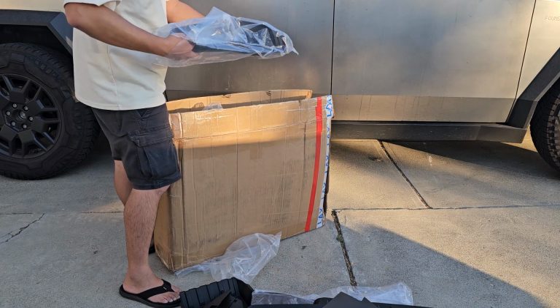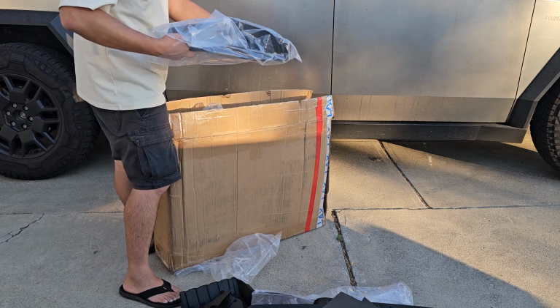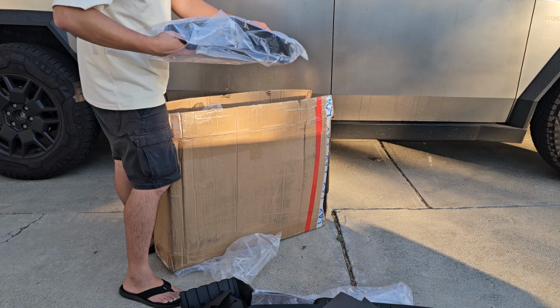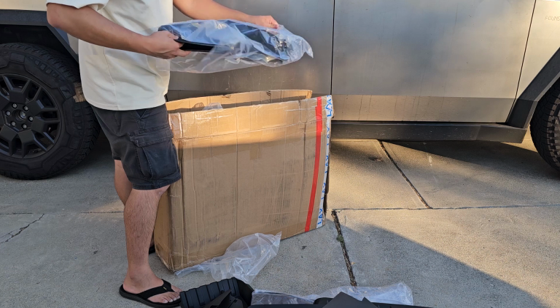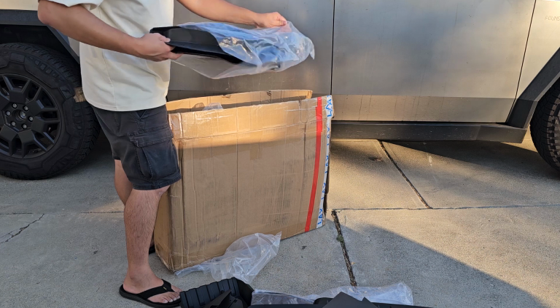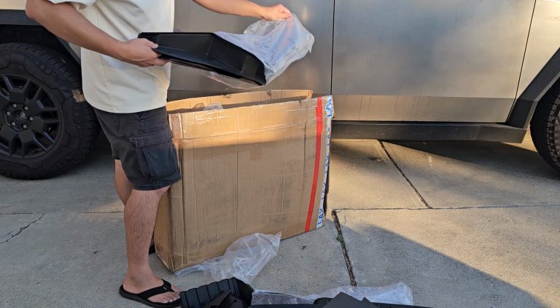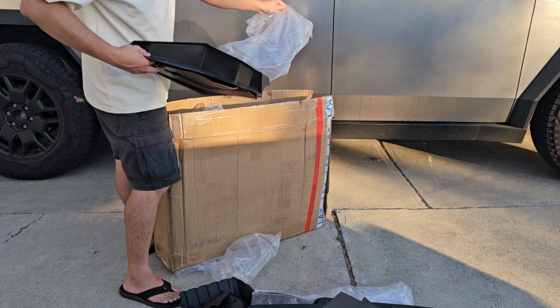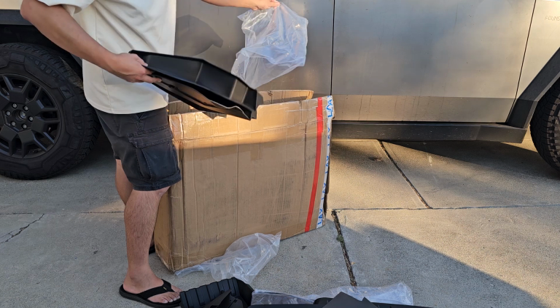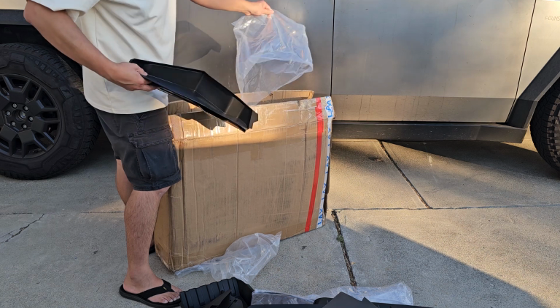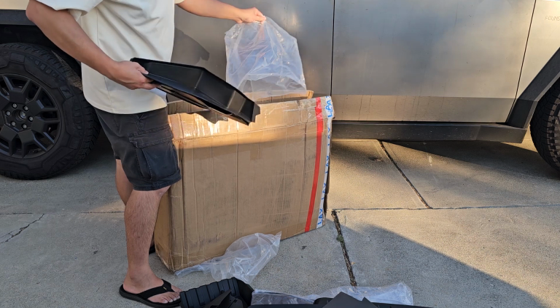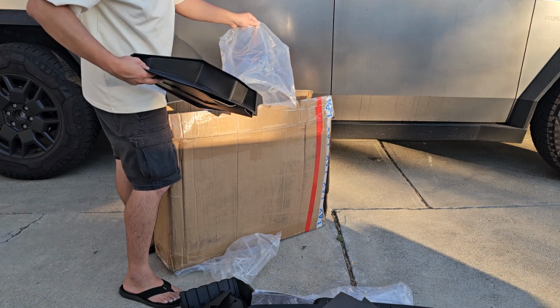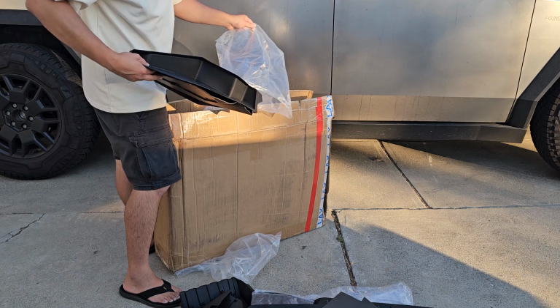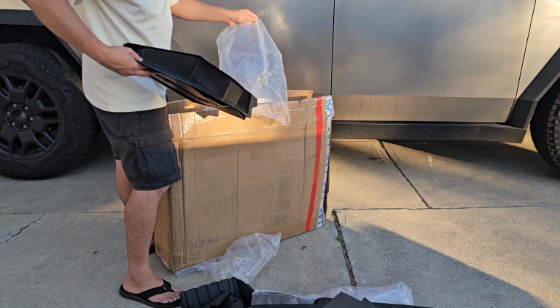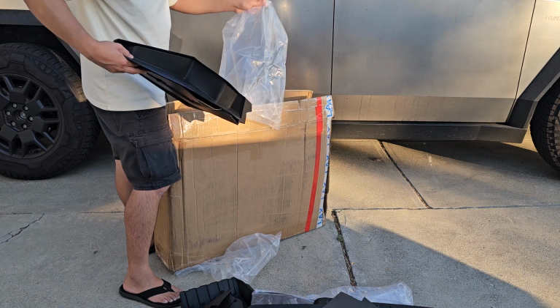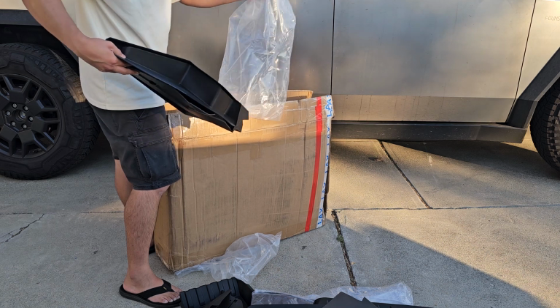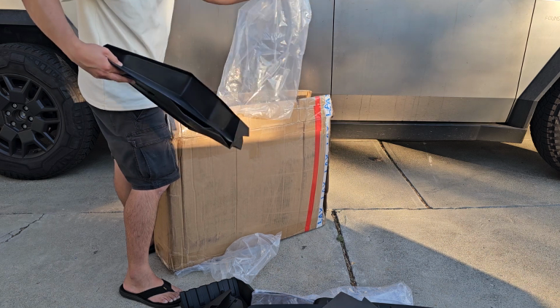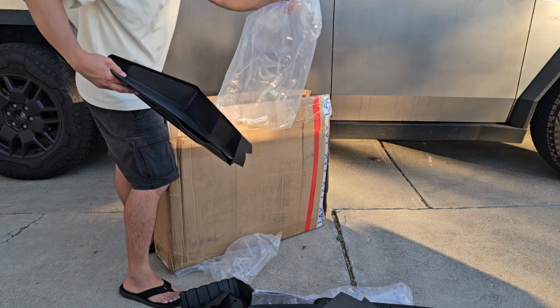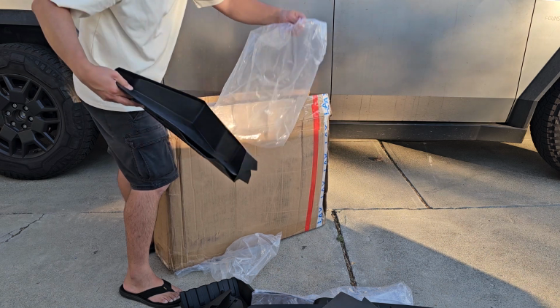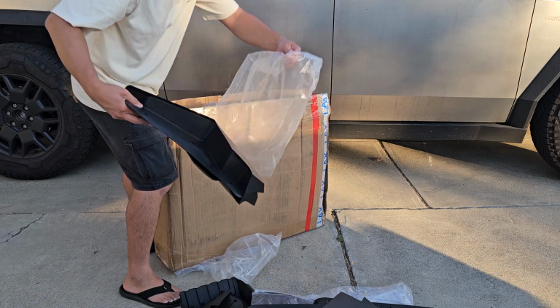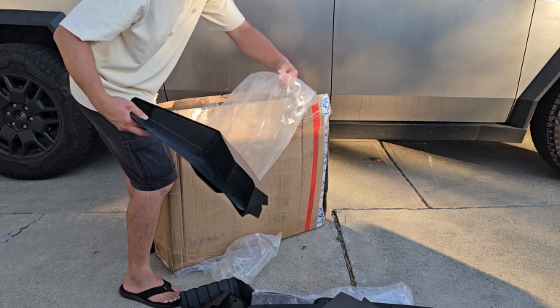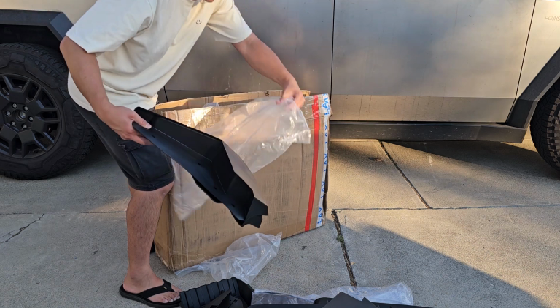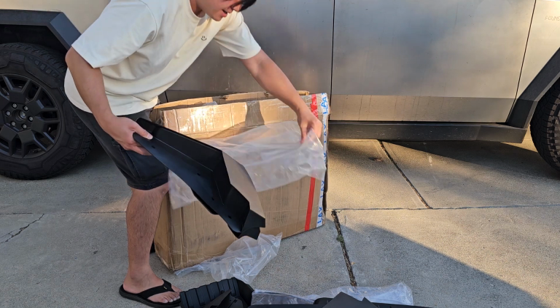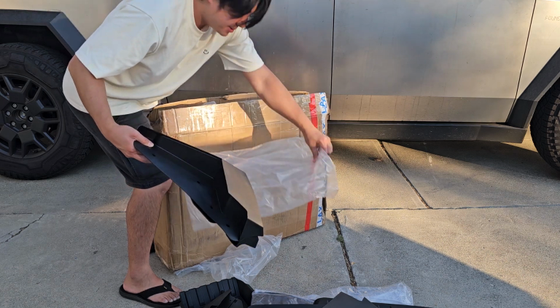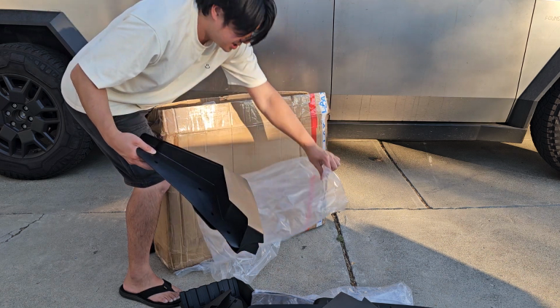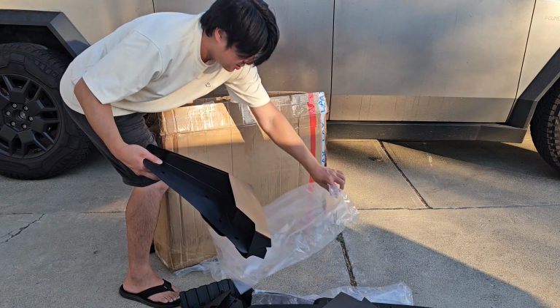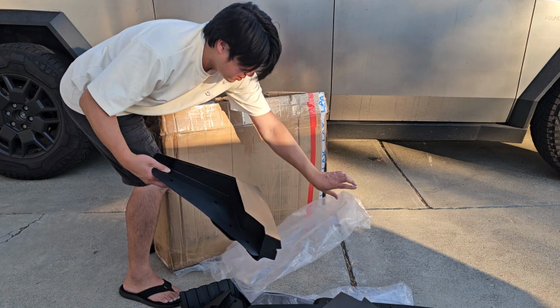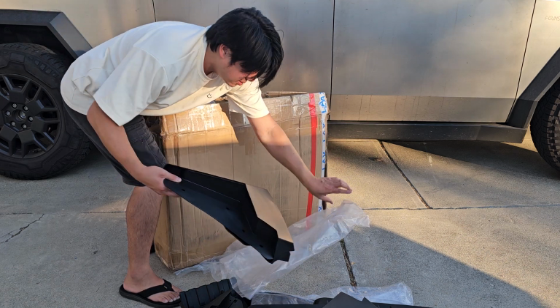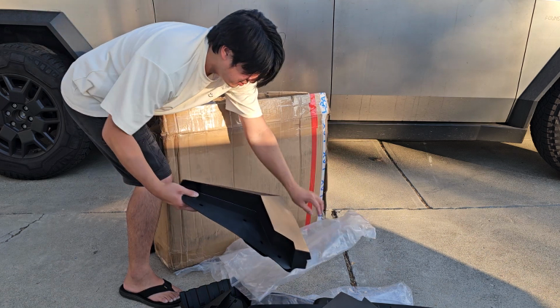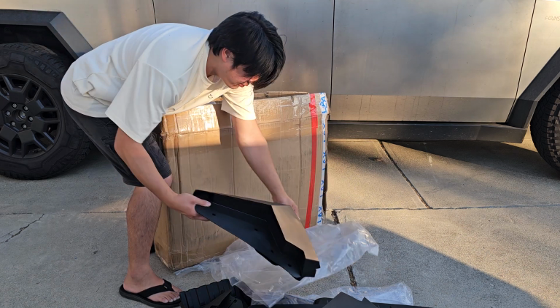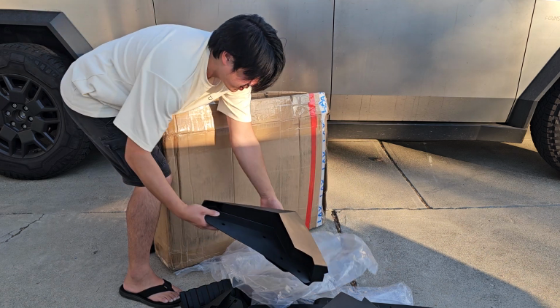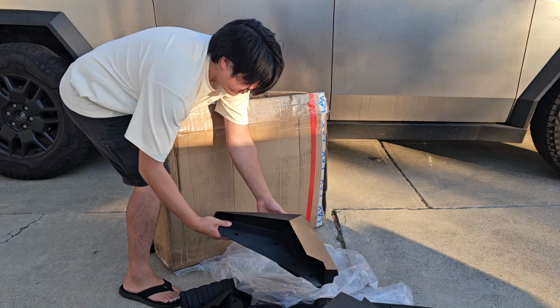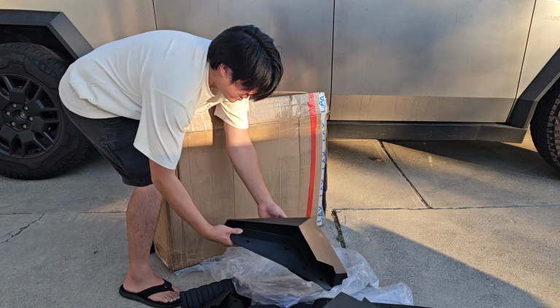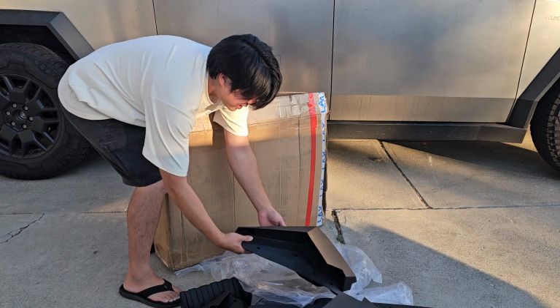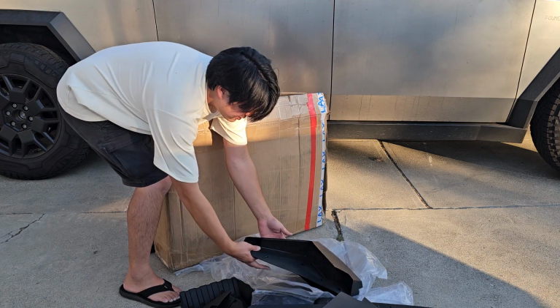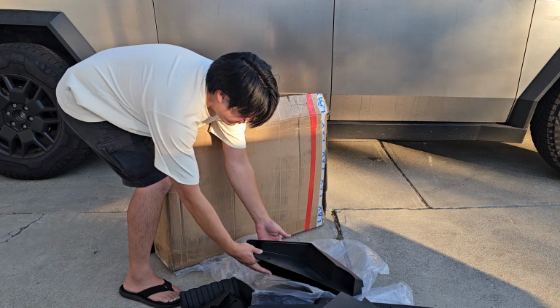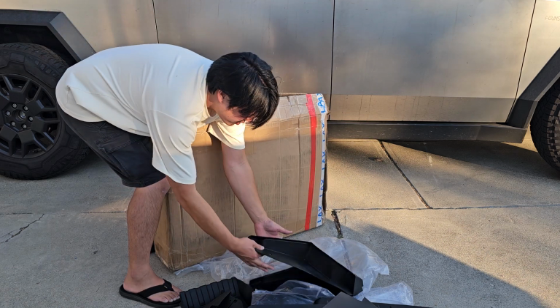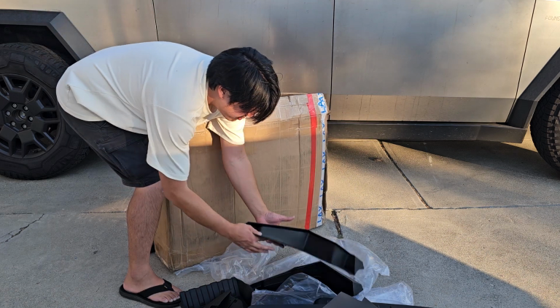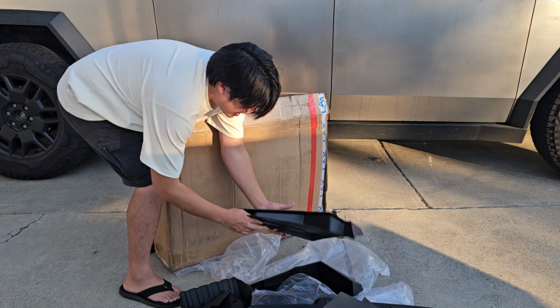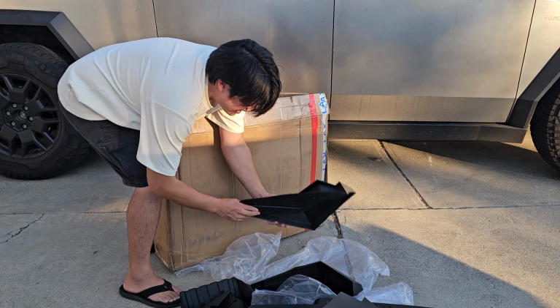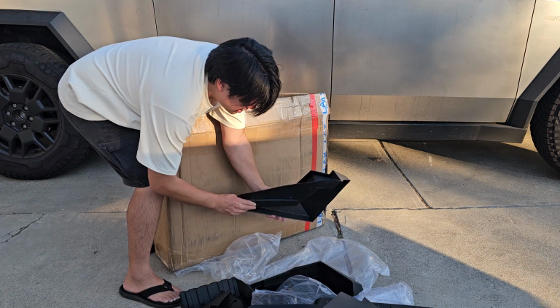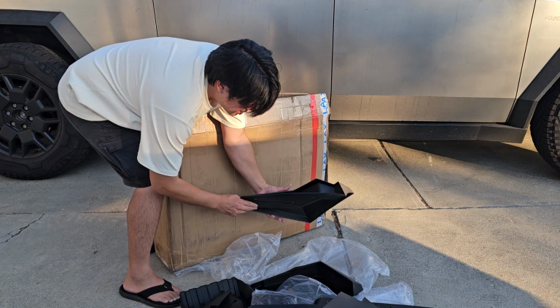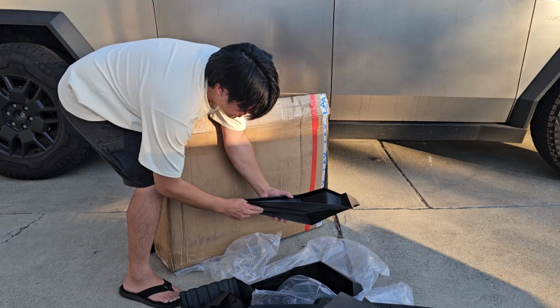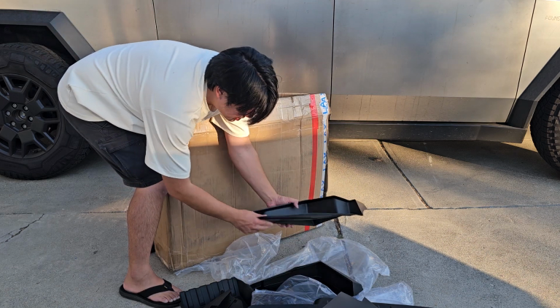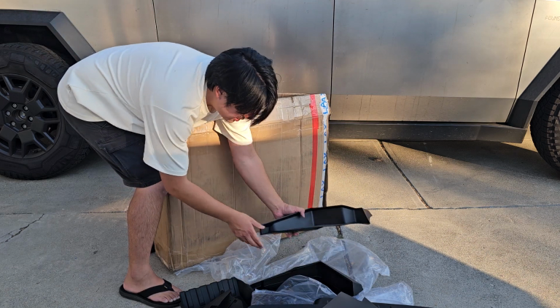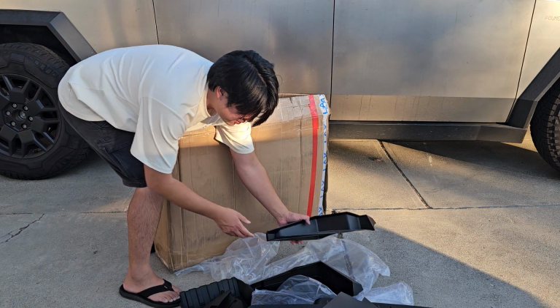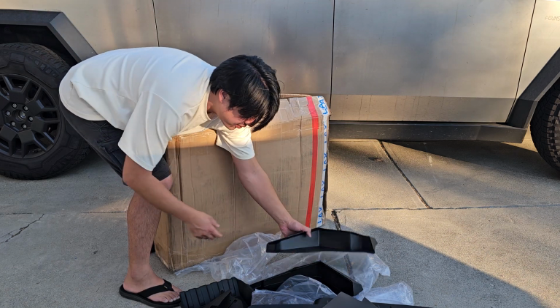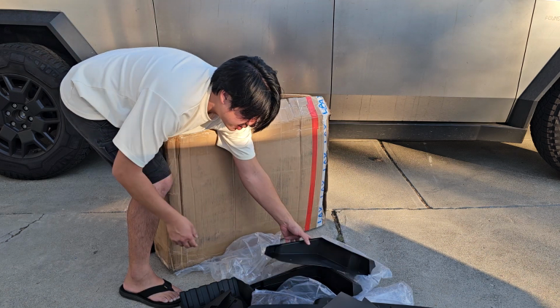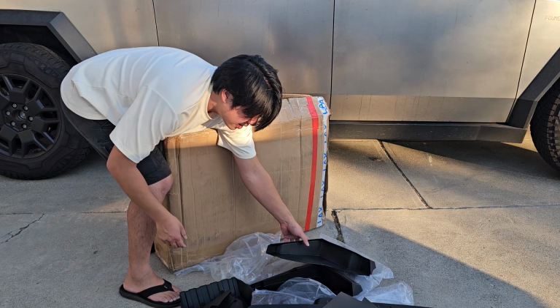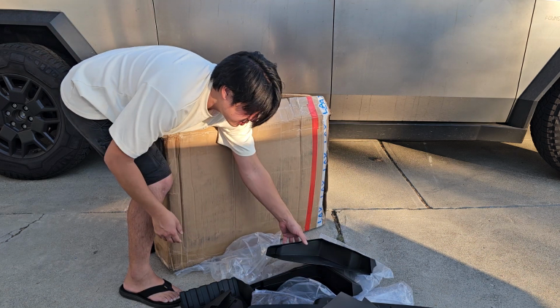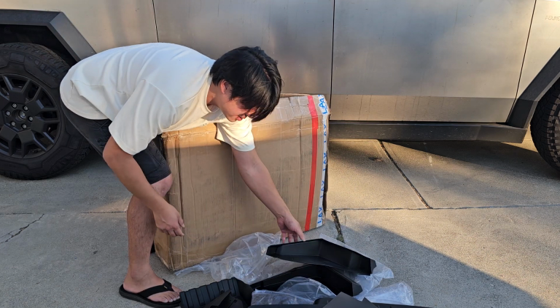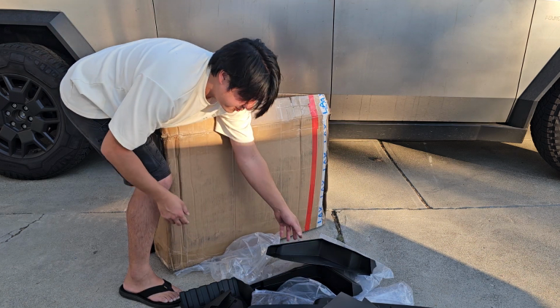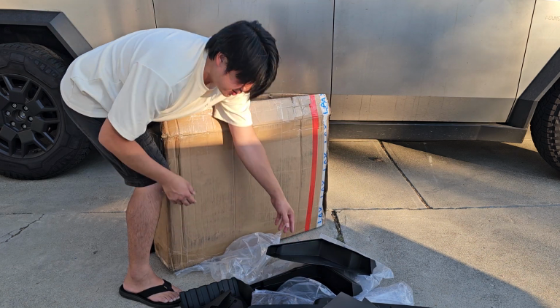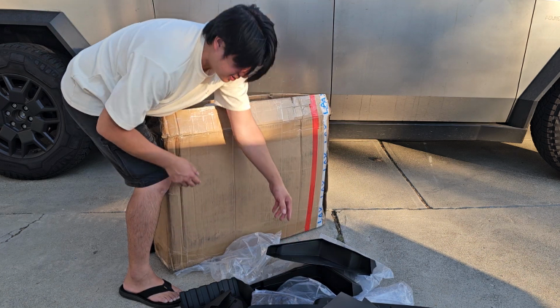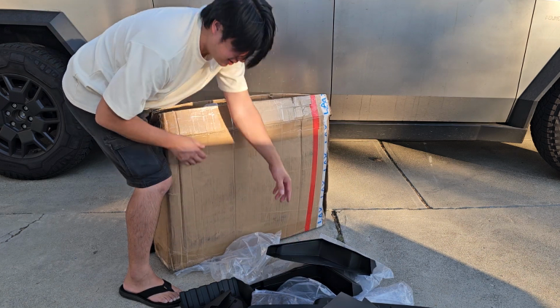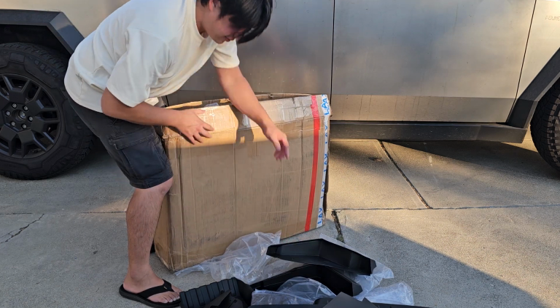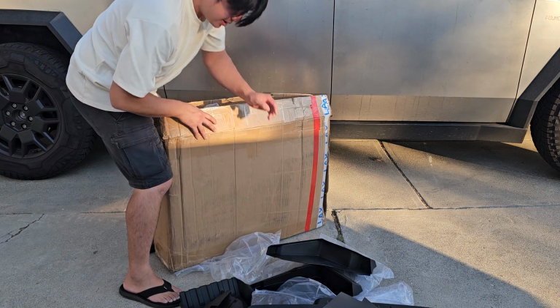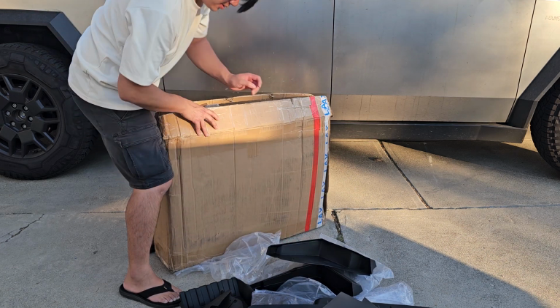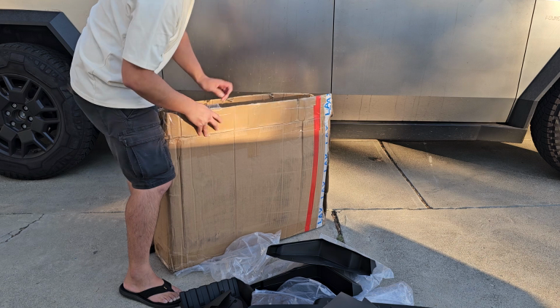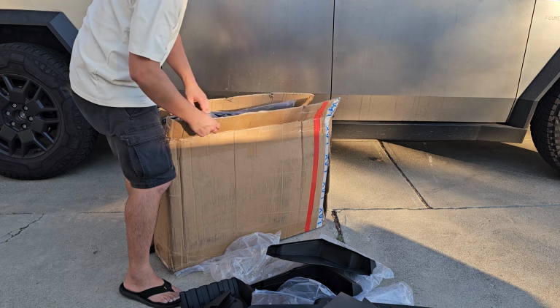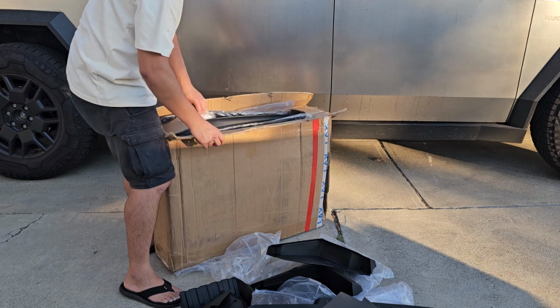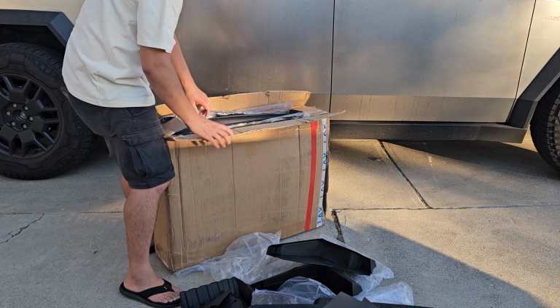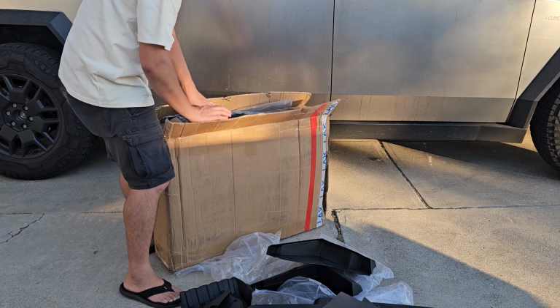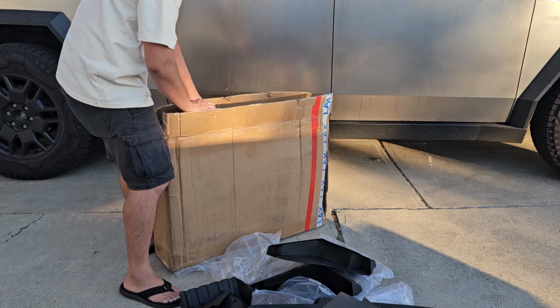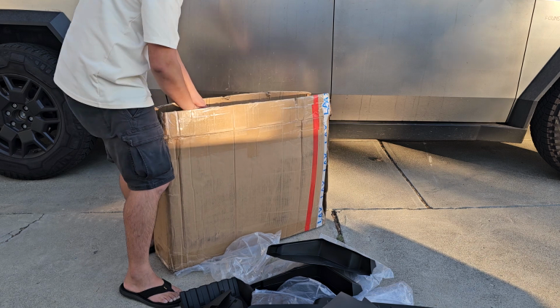We got another two mud flaps, so for the front and for the back. I'm going to have to figure out if they're different or if they're the same.